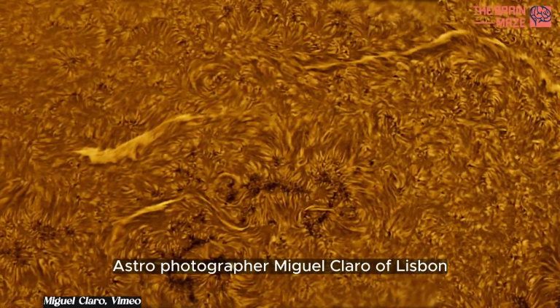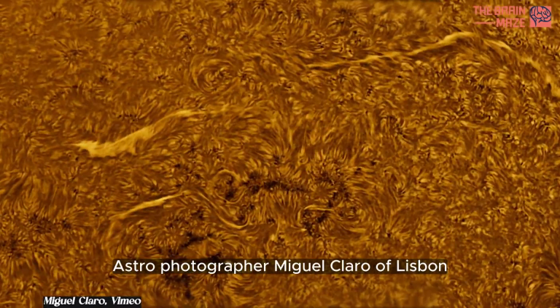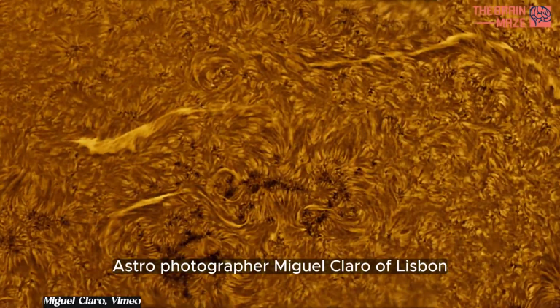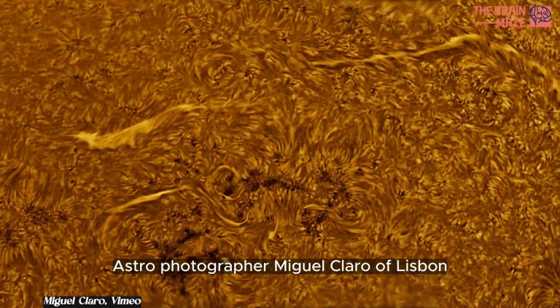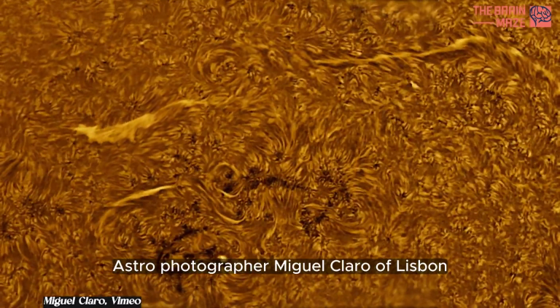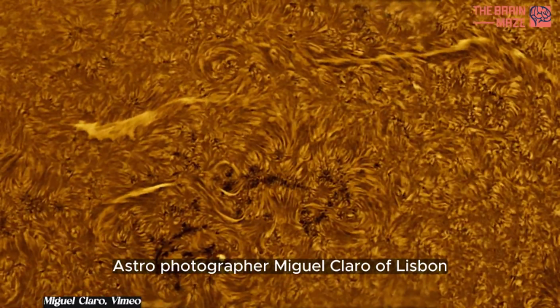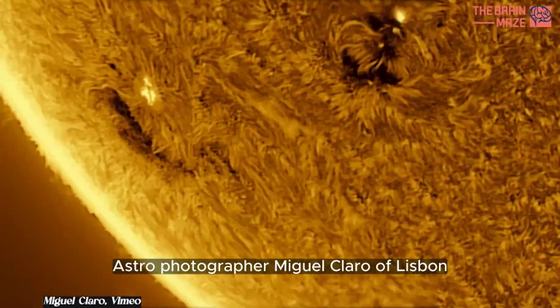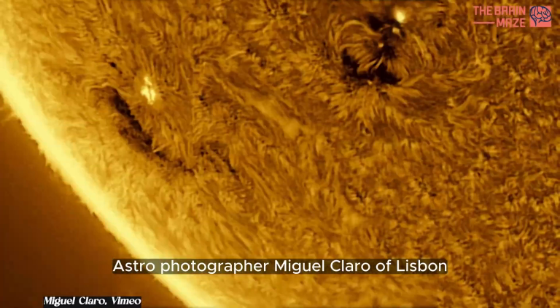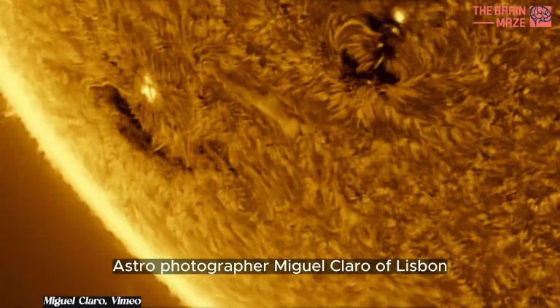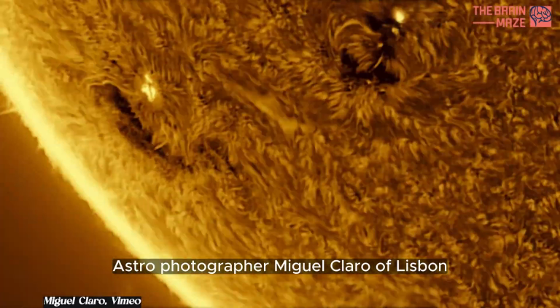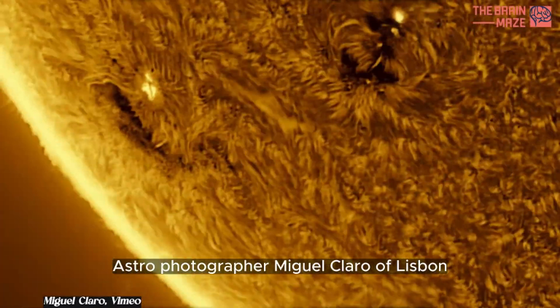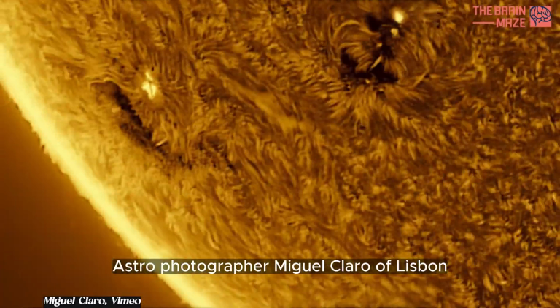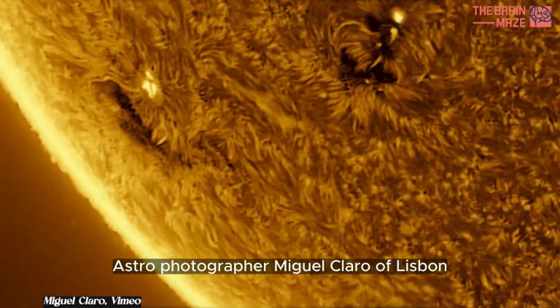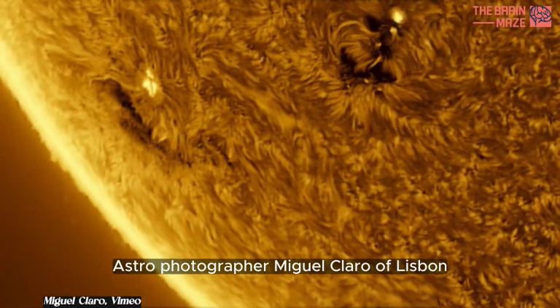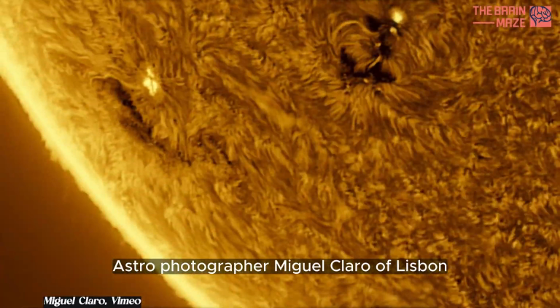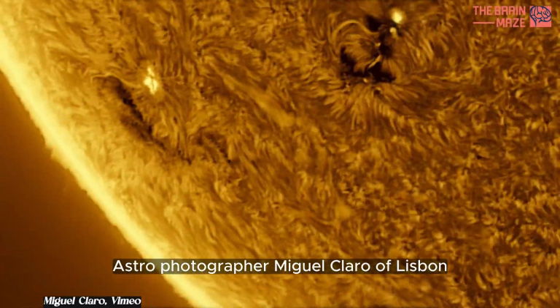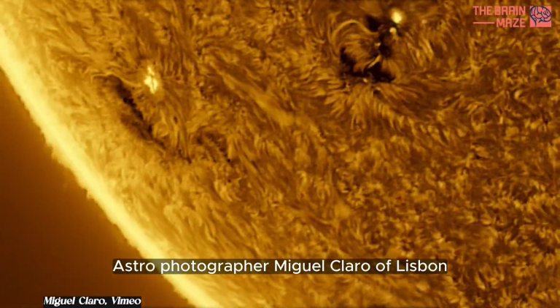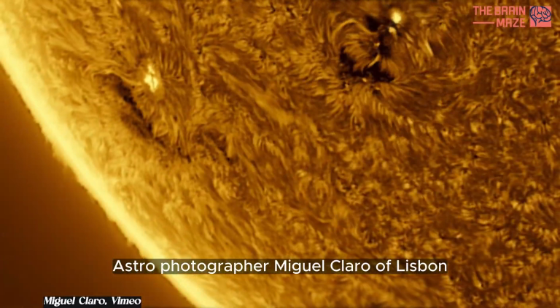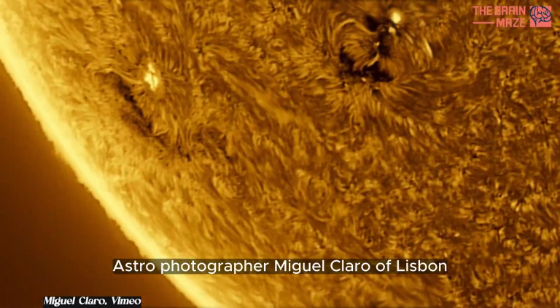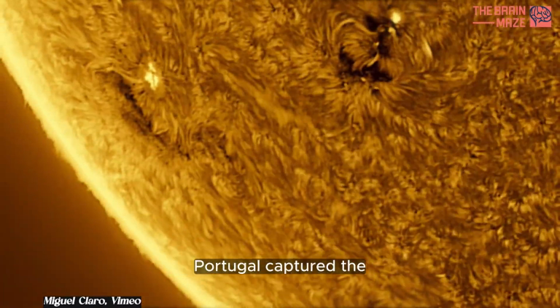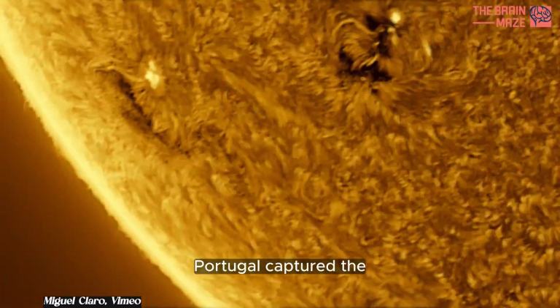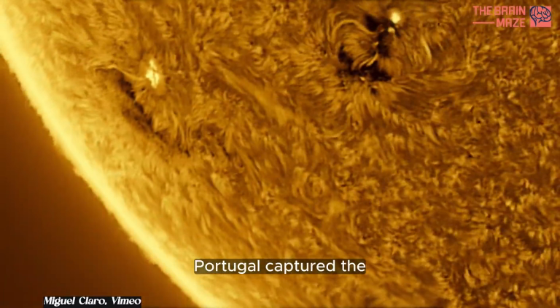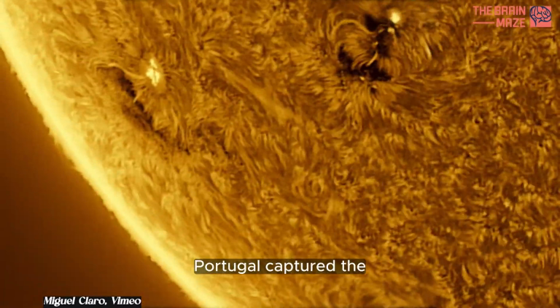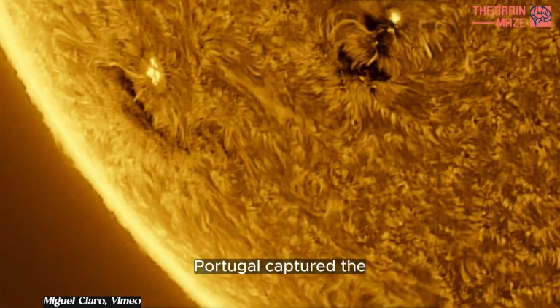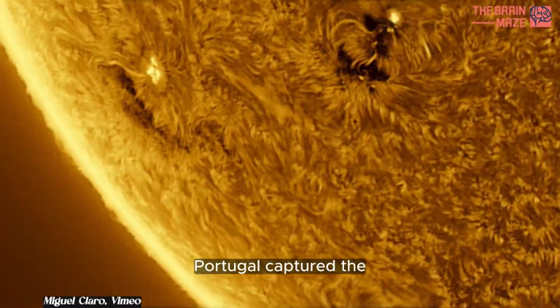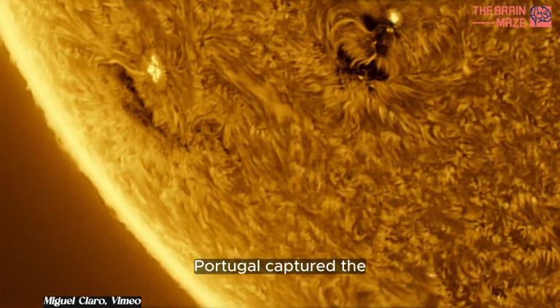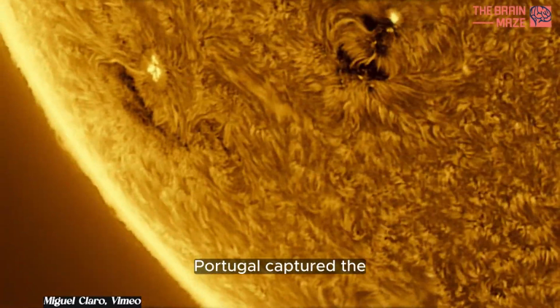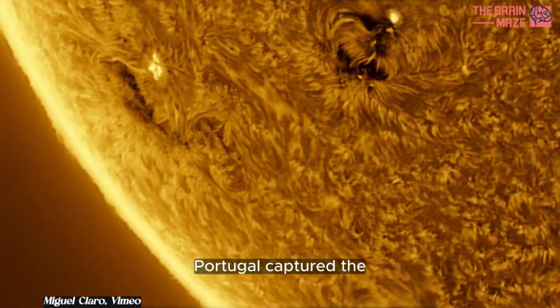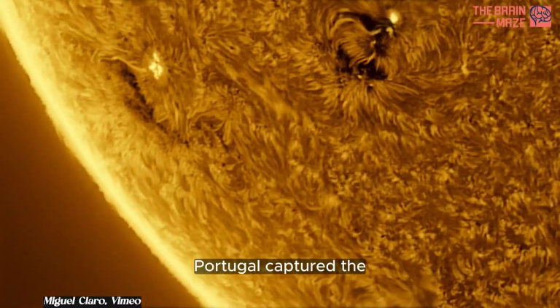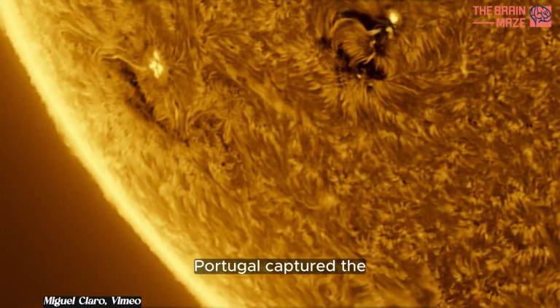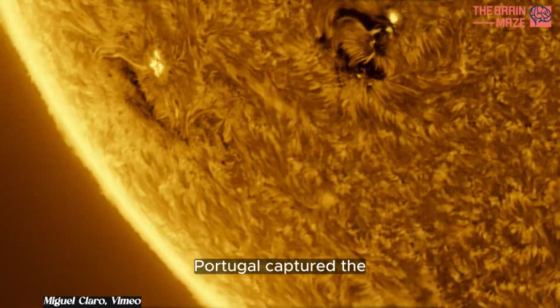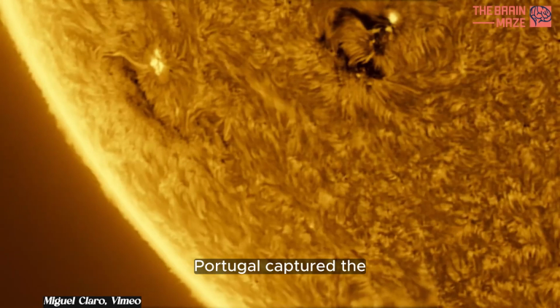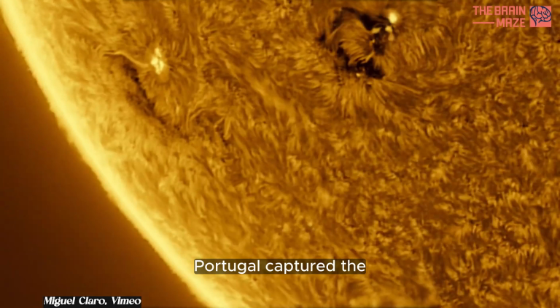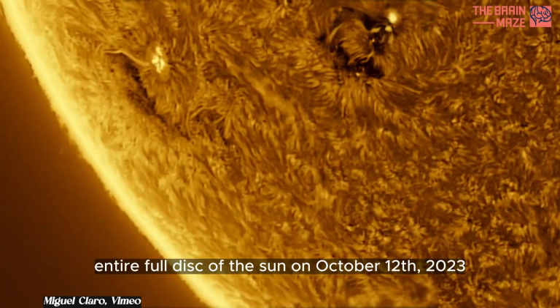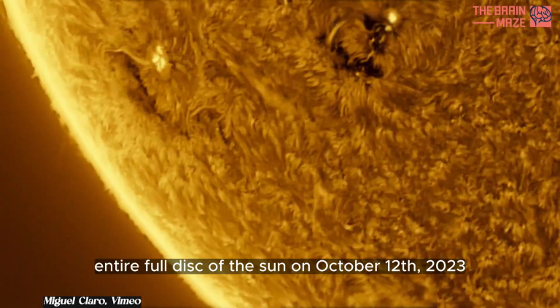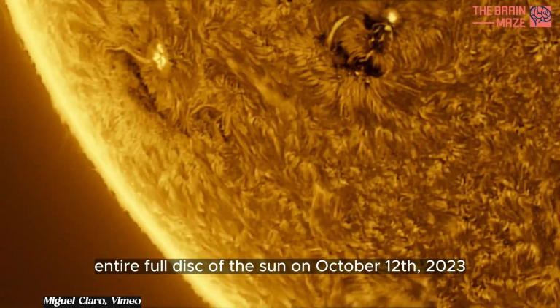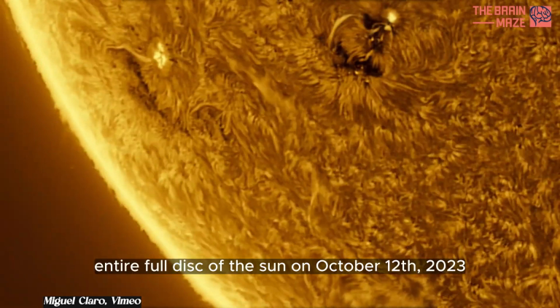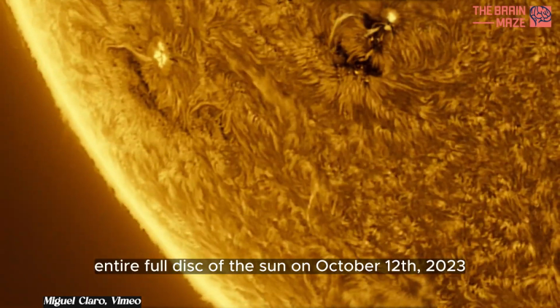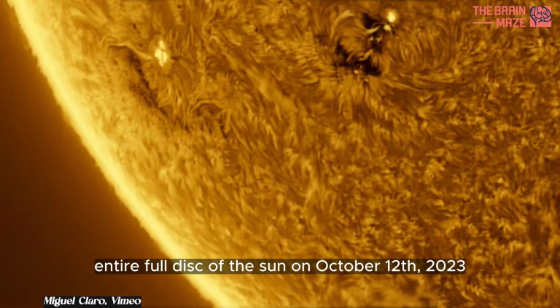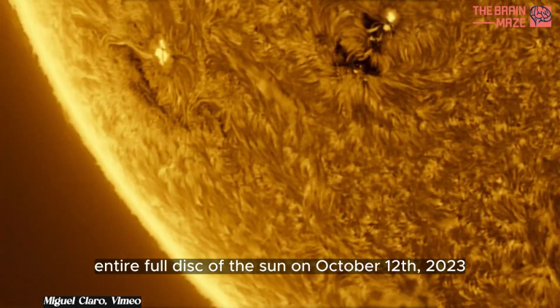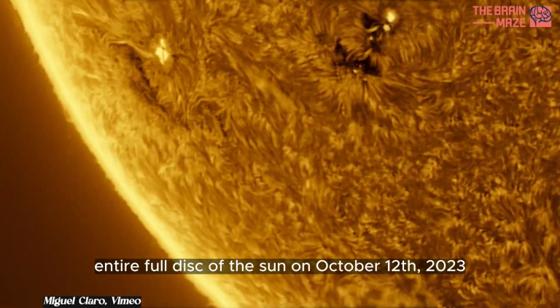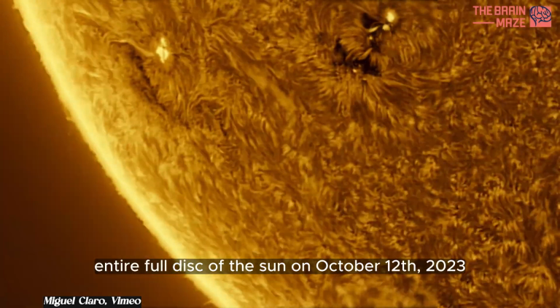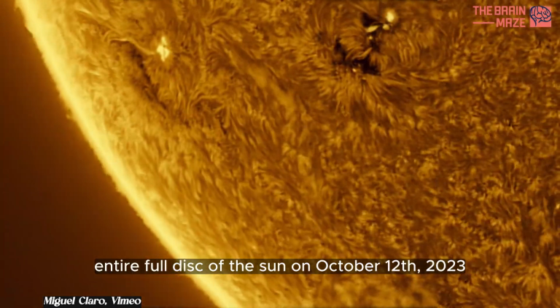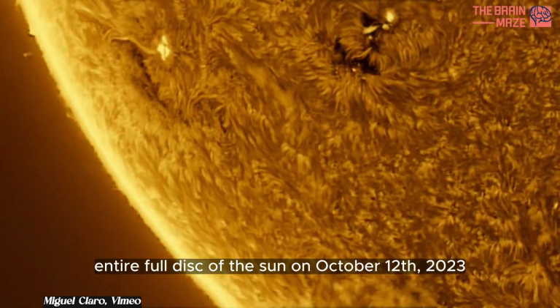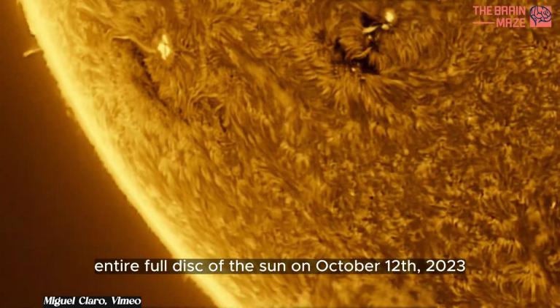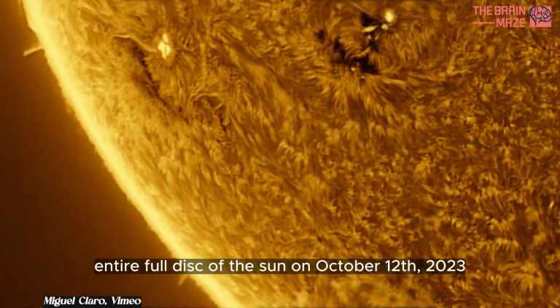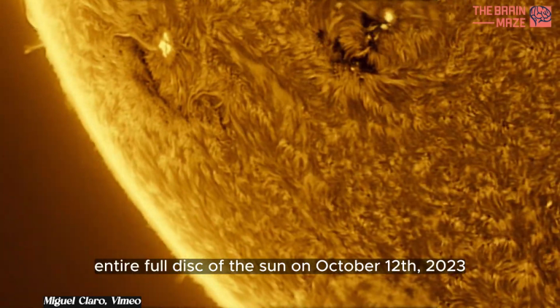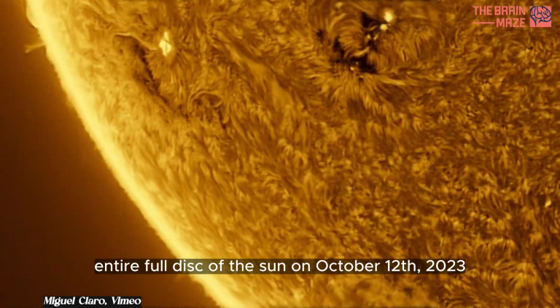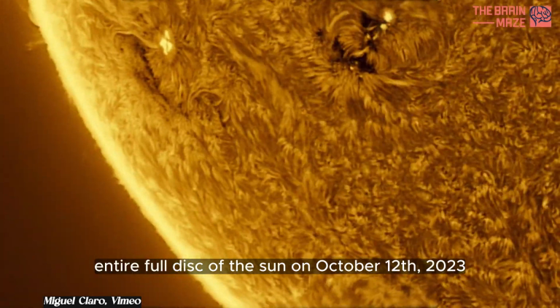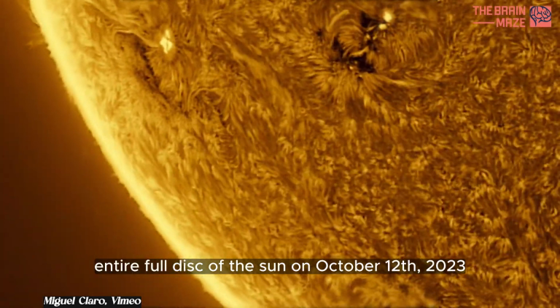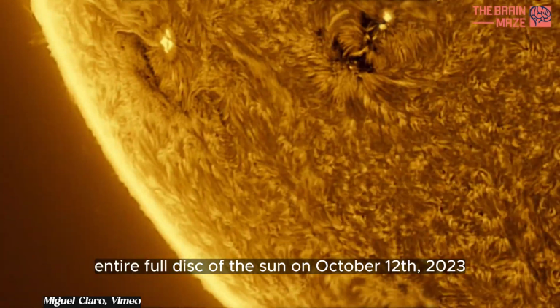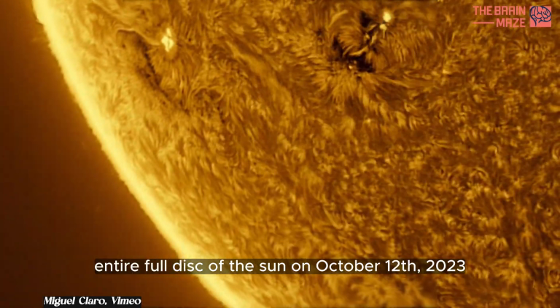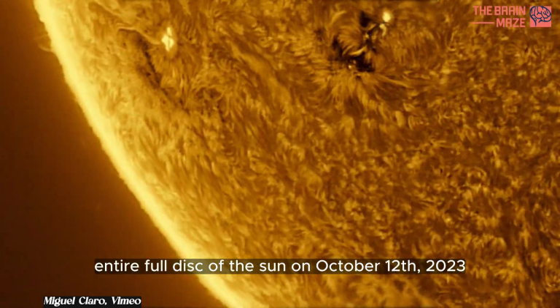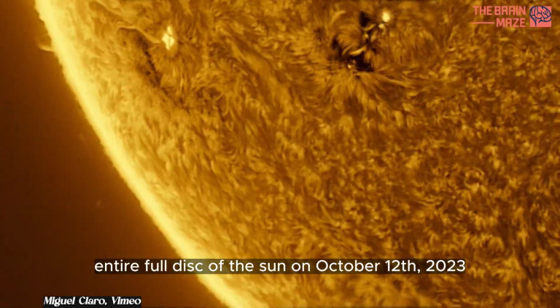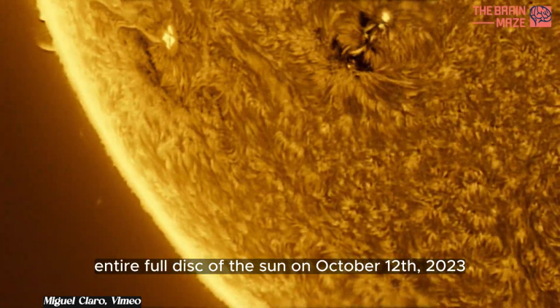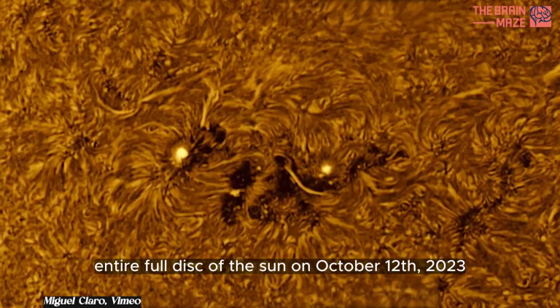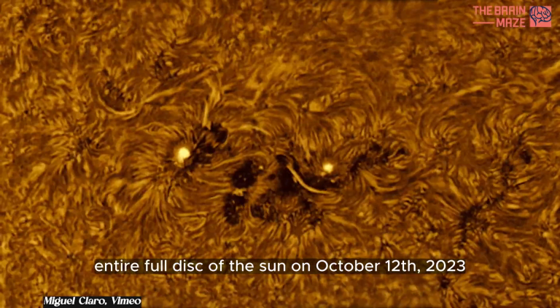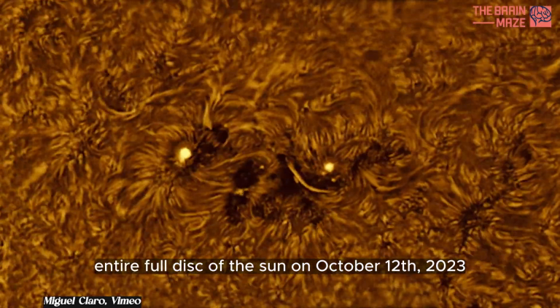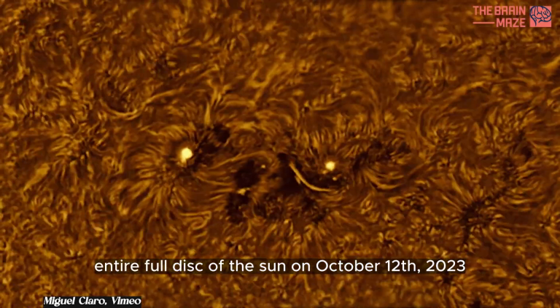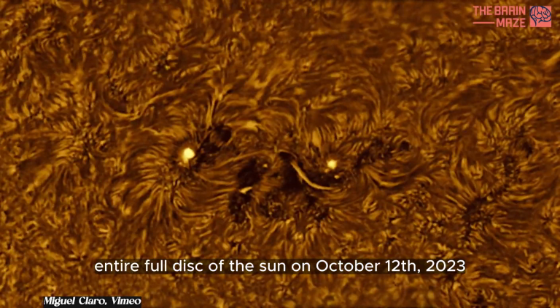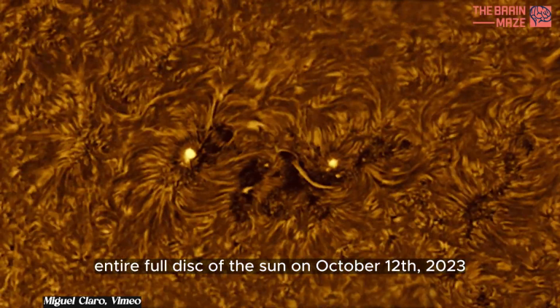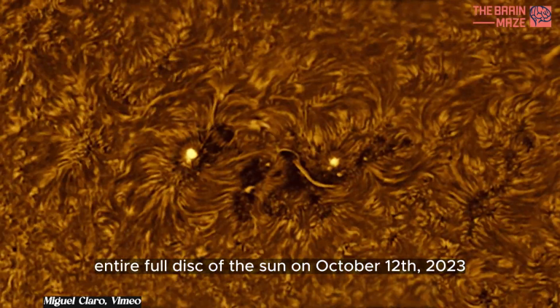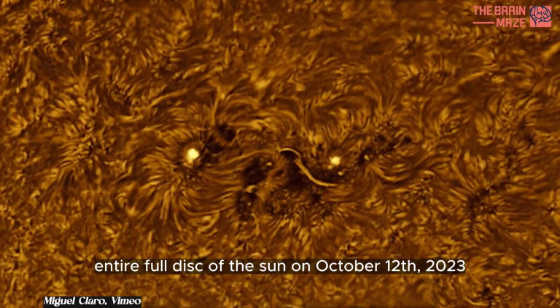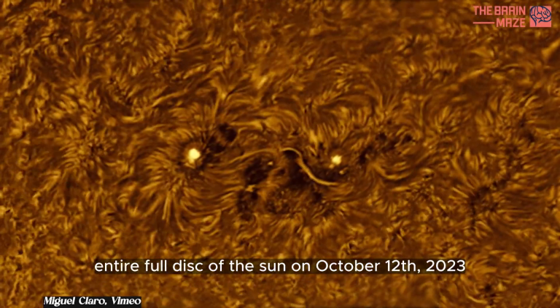Astrophotographer Miguel Claro of Lisbon, Portugal, captured the entire full disk of the sun on October 12, 2023.